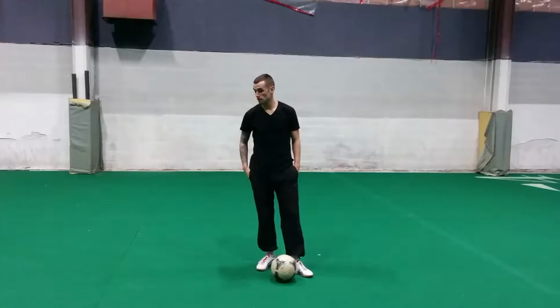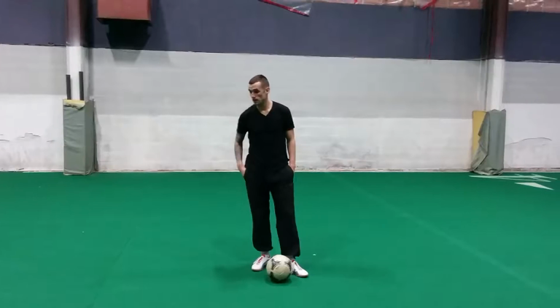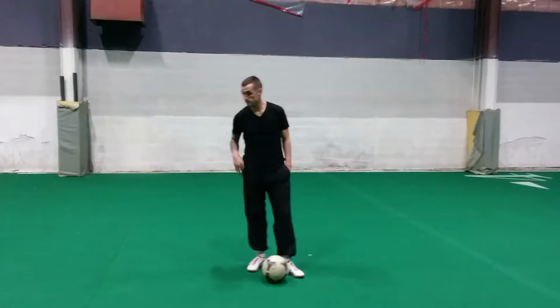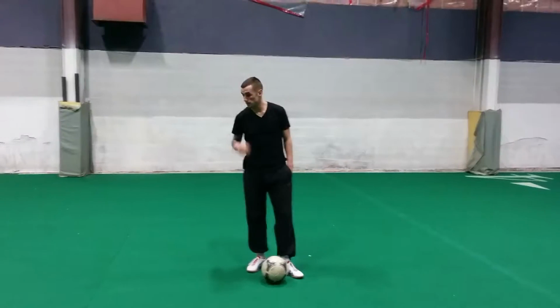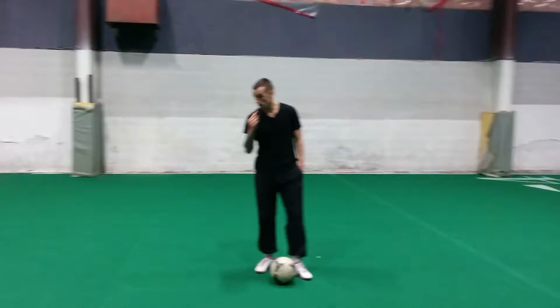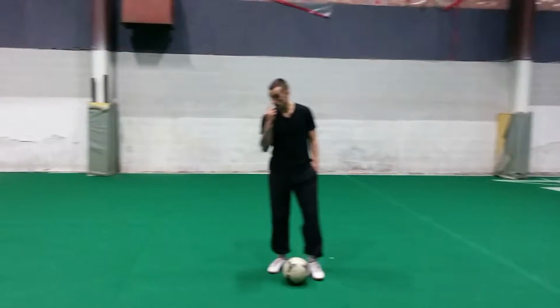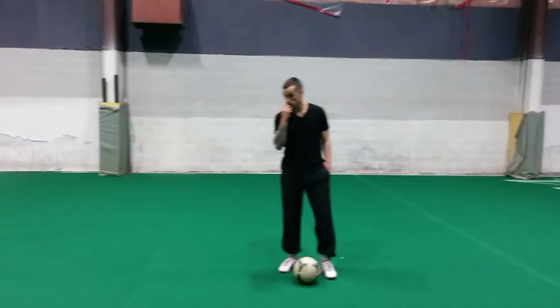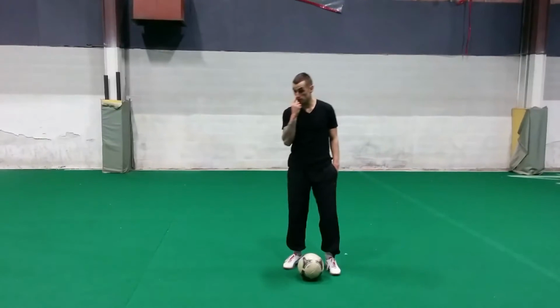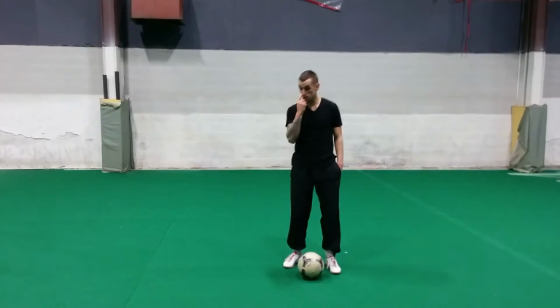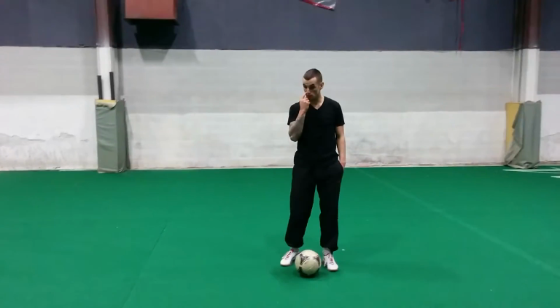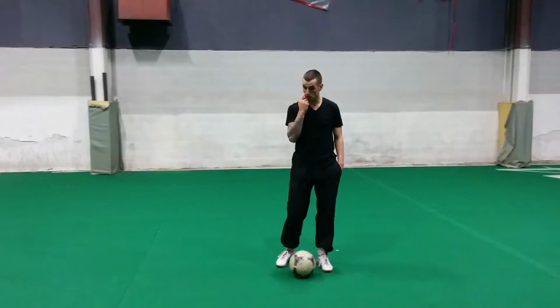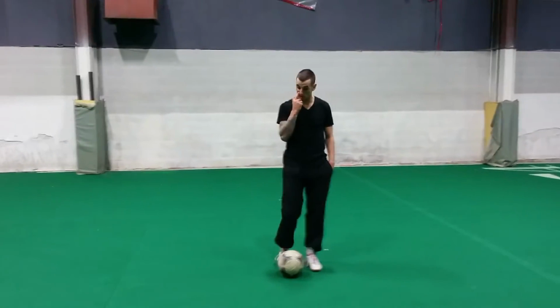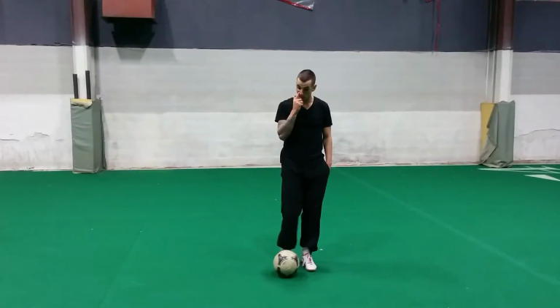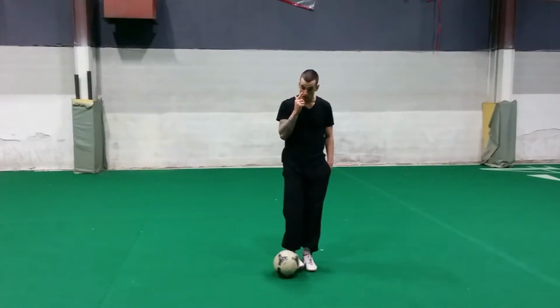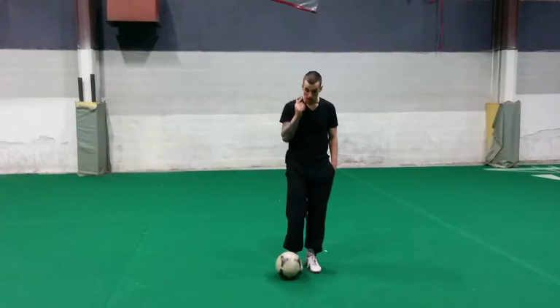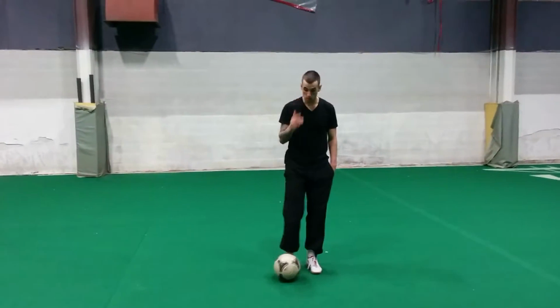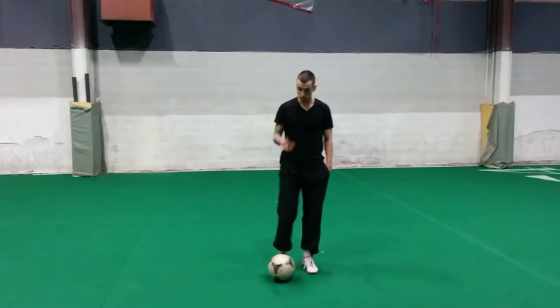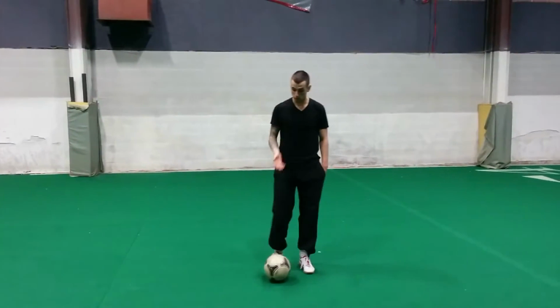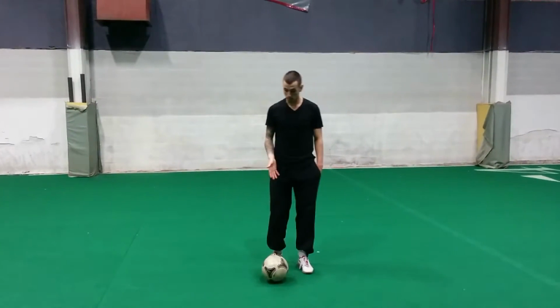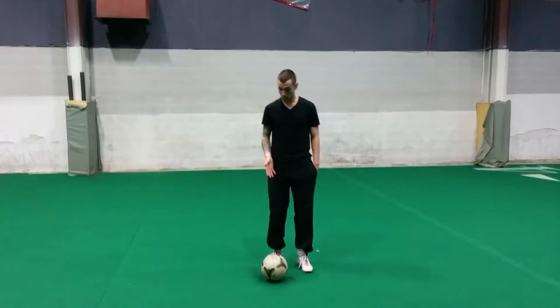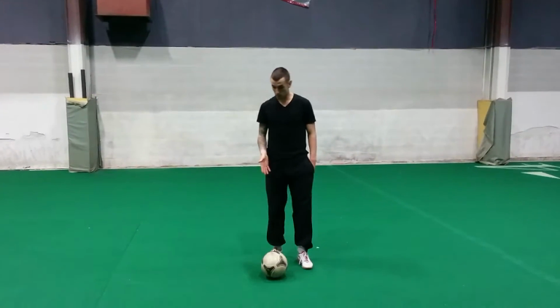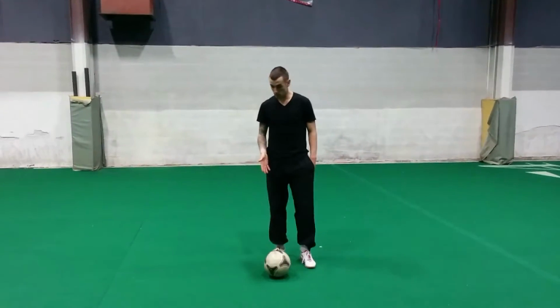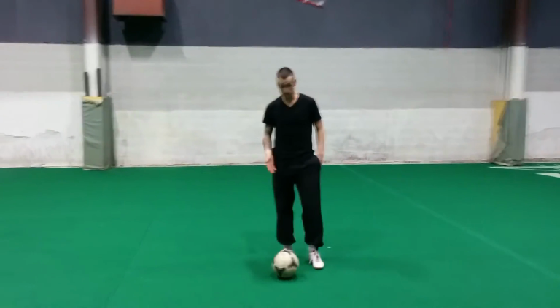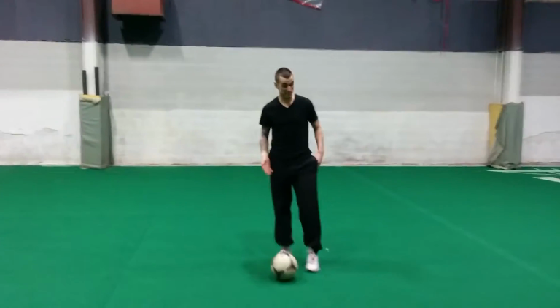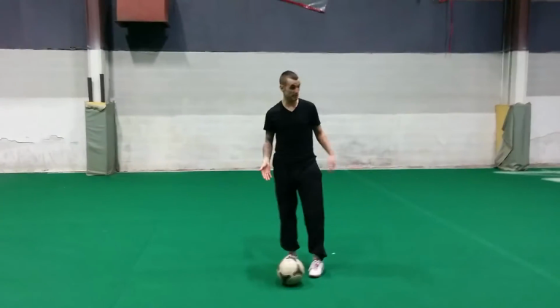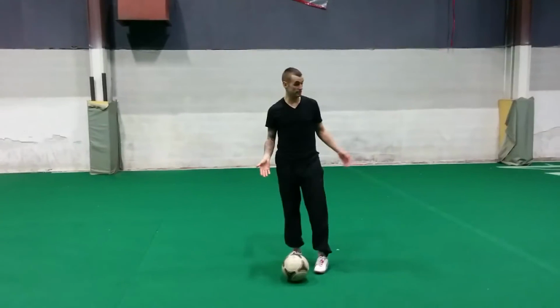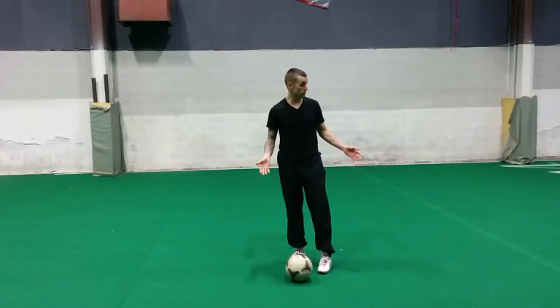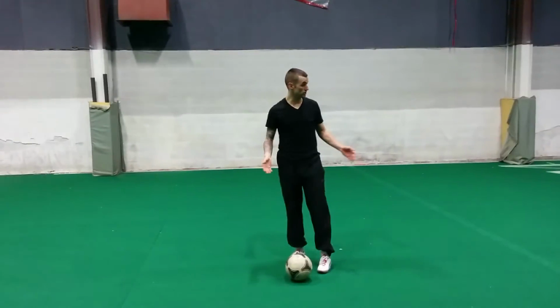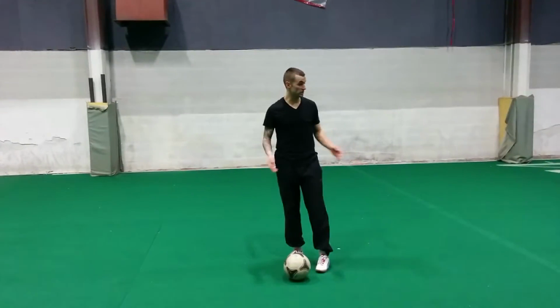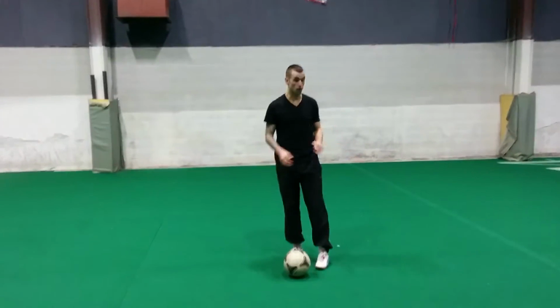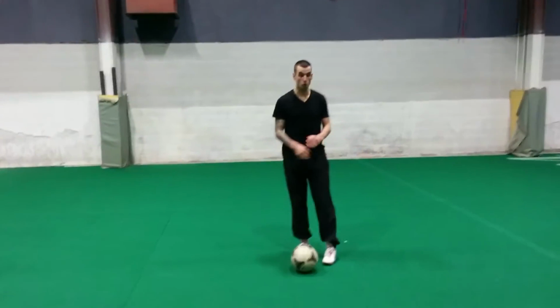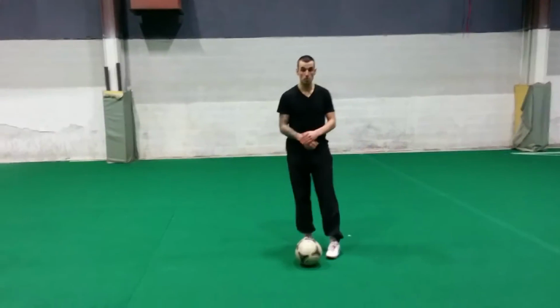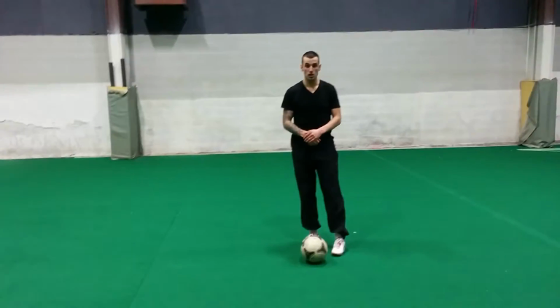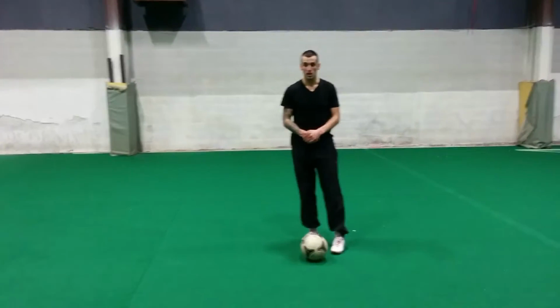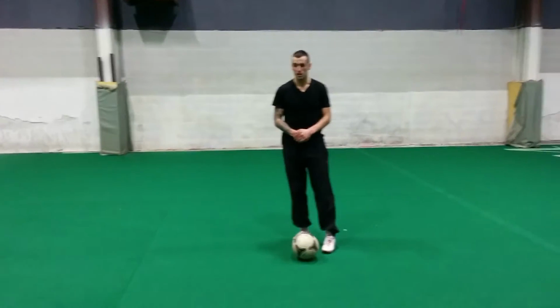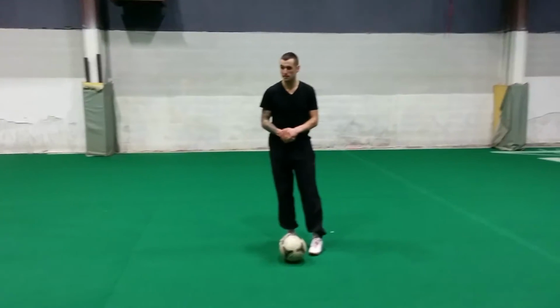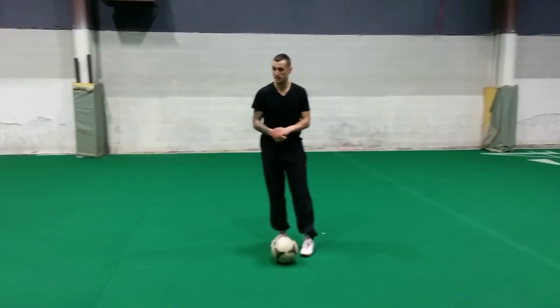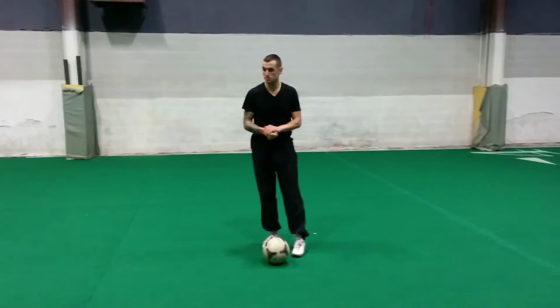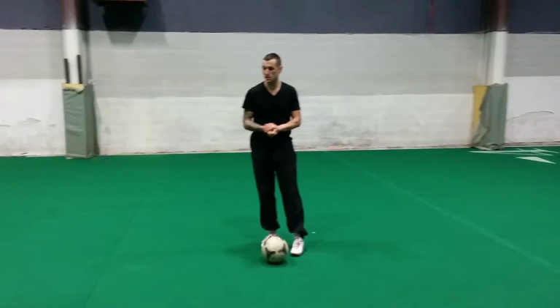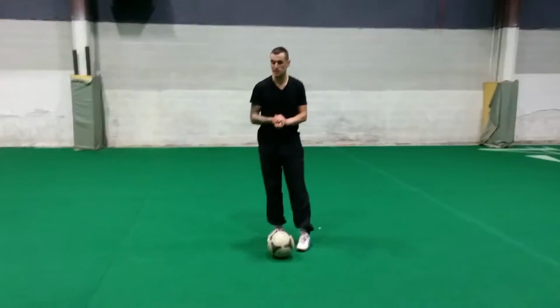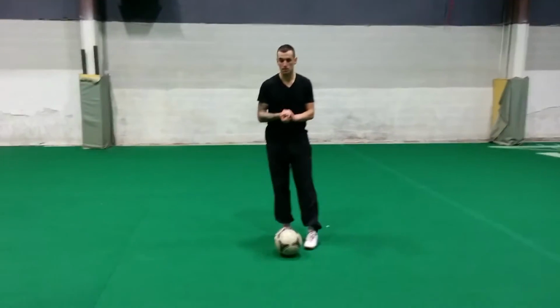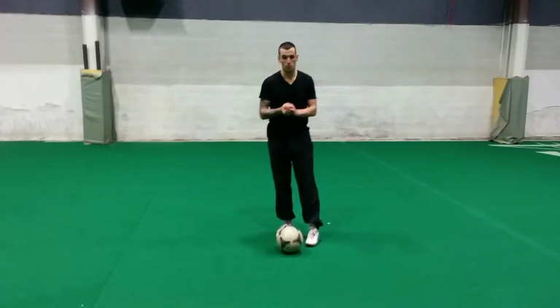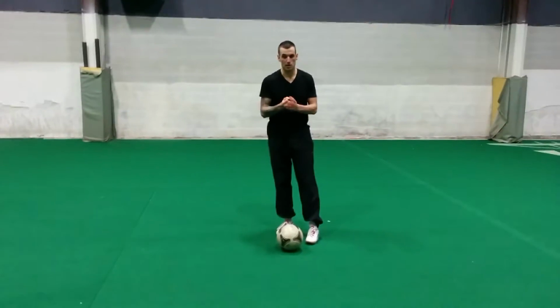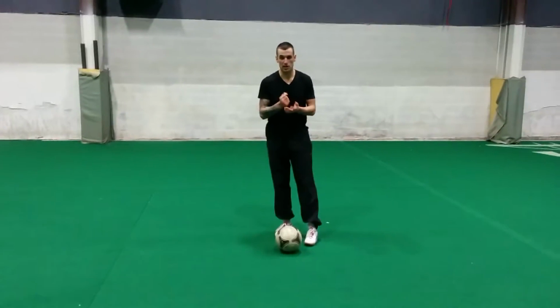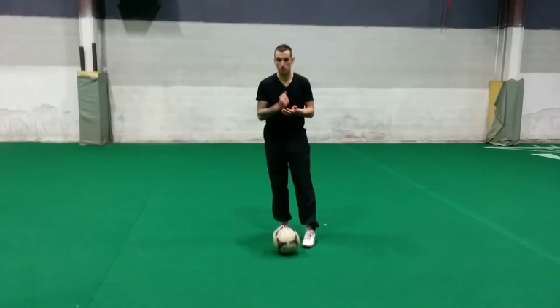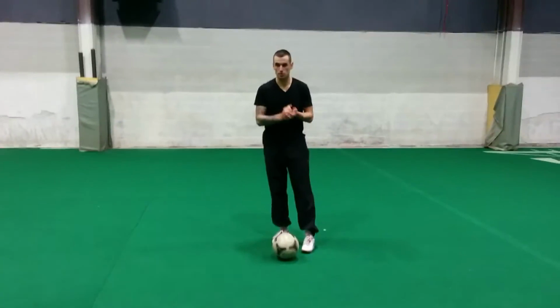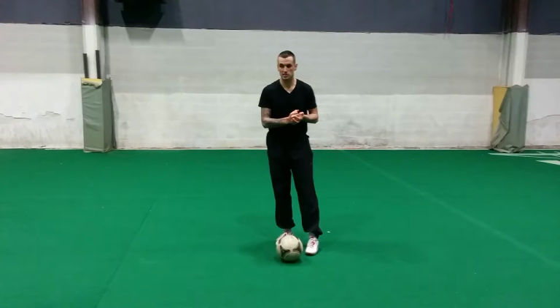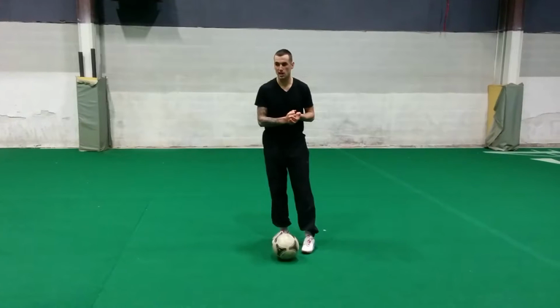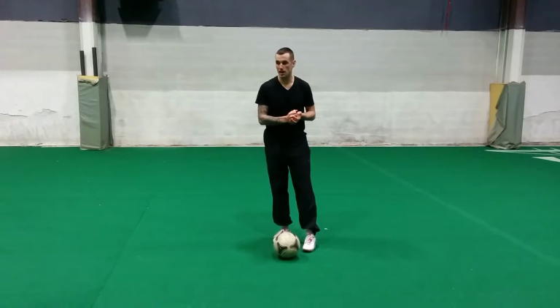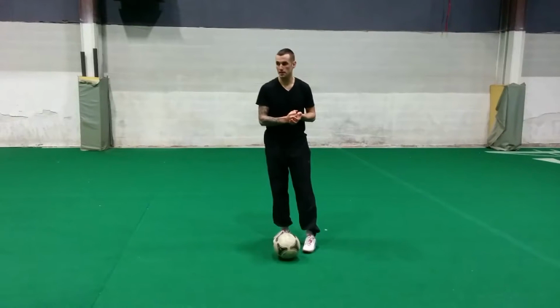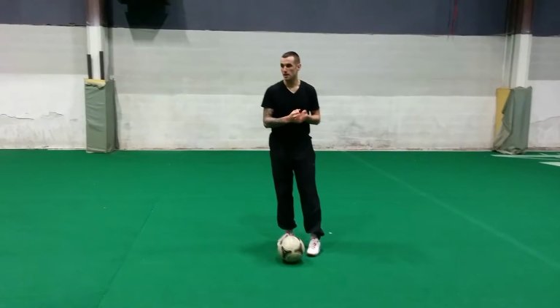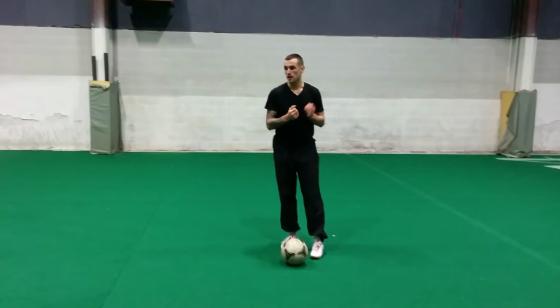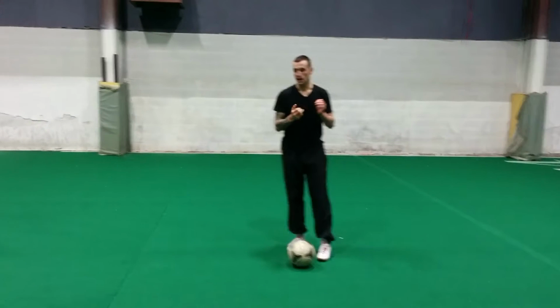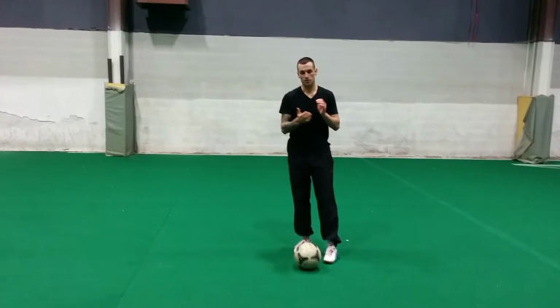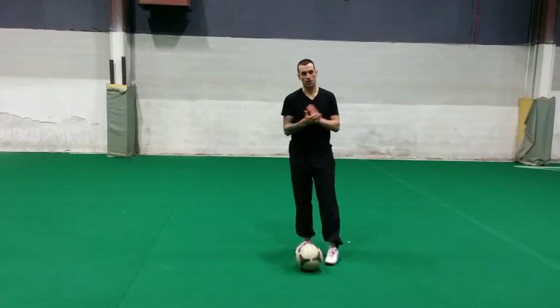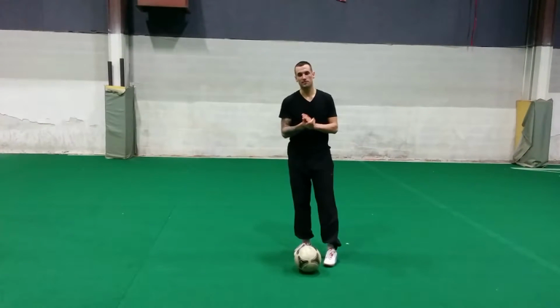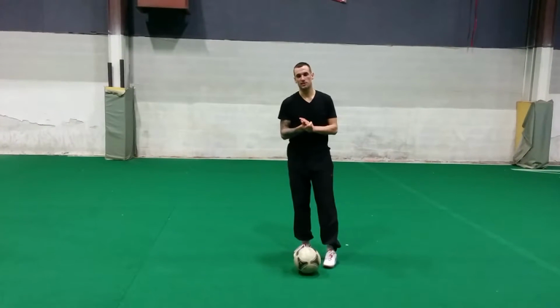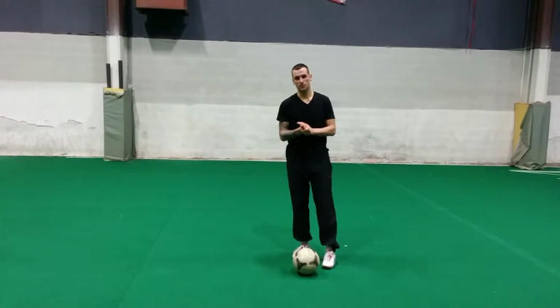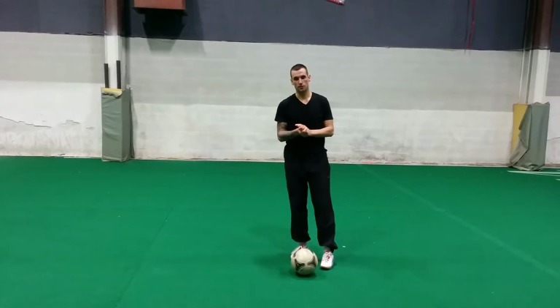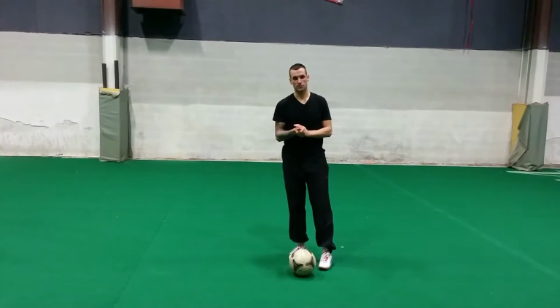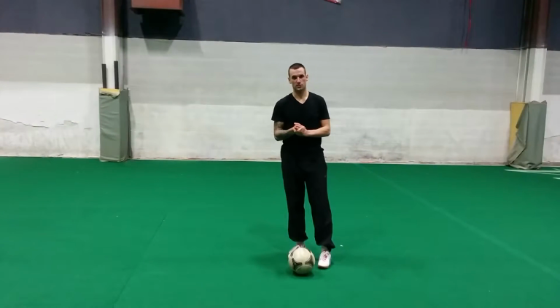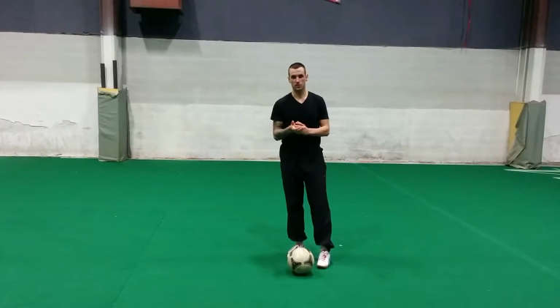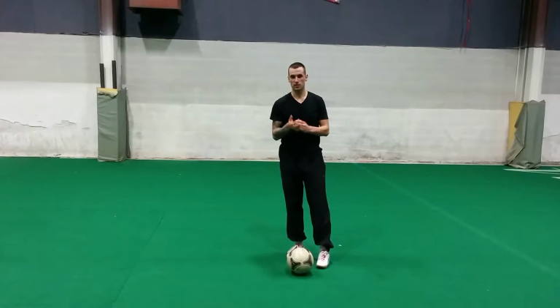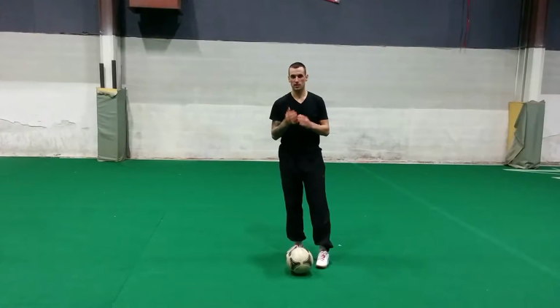What's going on guys? I'm going to do a quick dribbling drill that you guys can even do at home. A lot of you guys have been asking what can I do inside? I don't have an indoor facility.